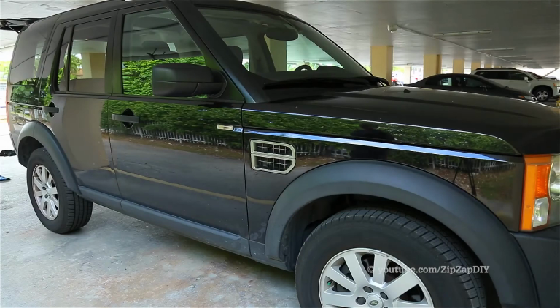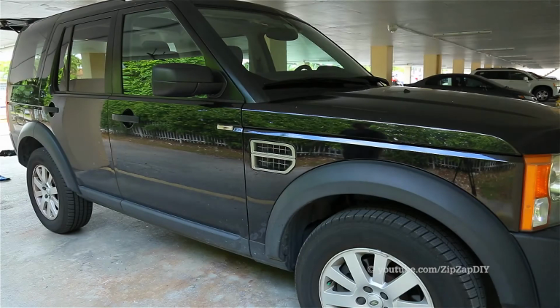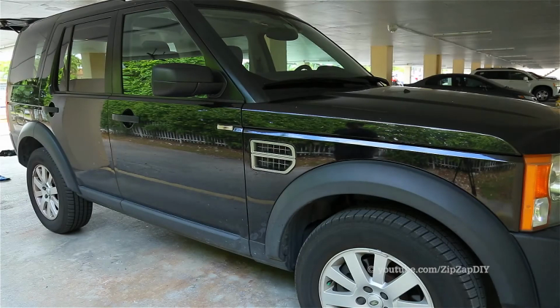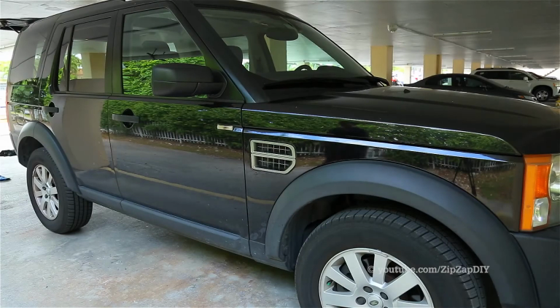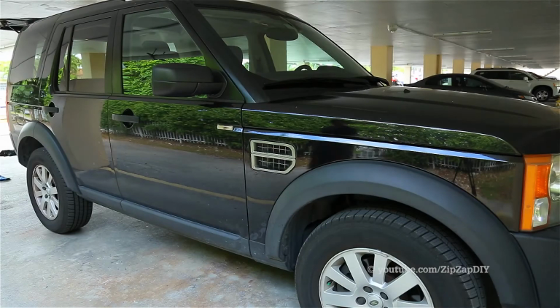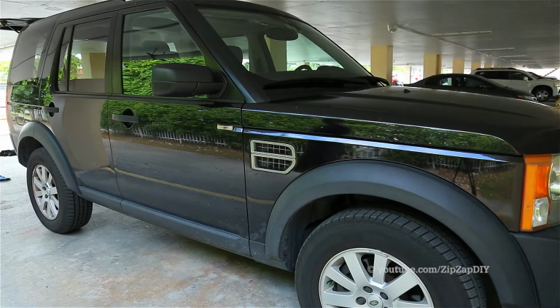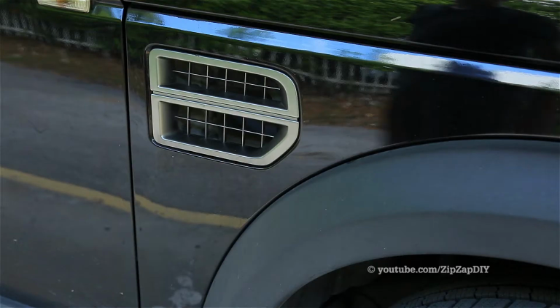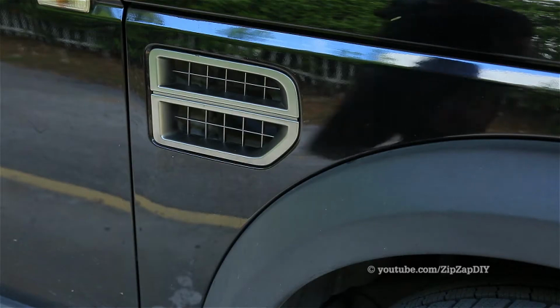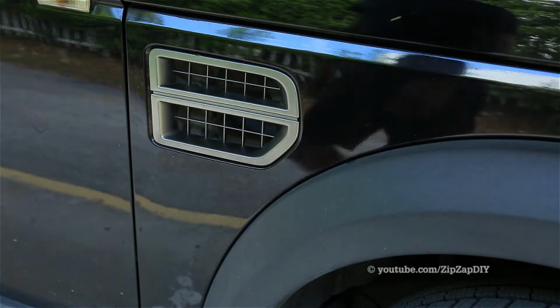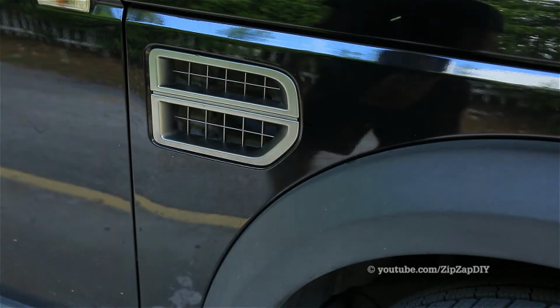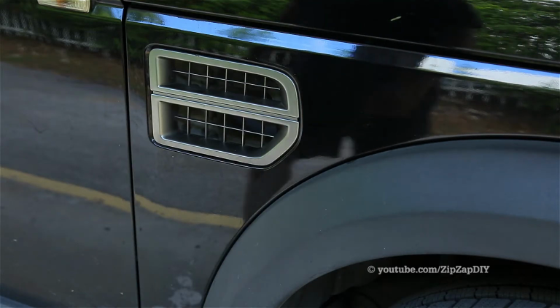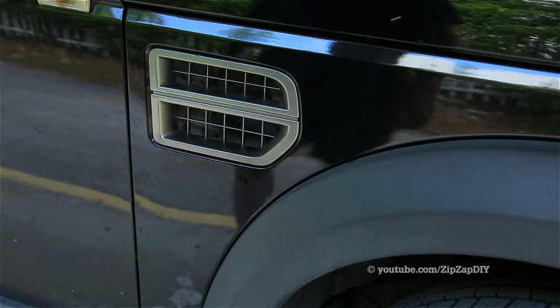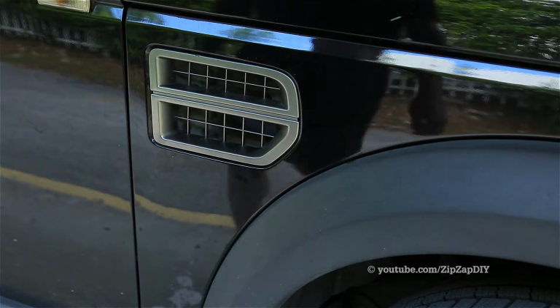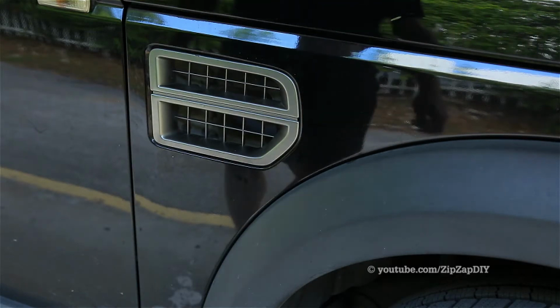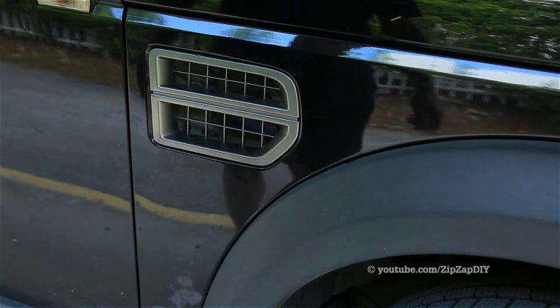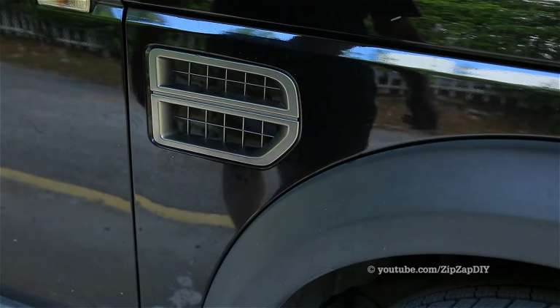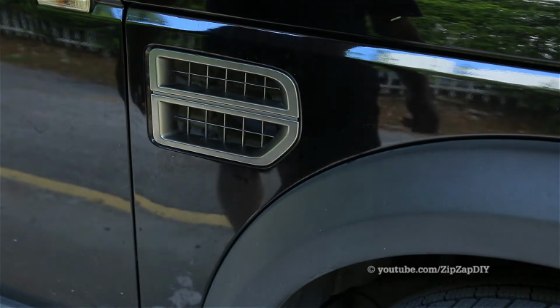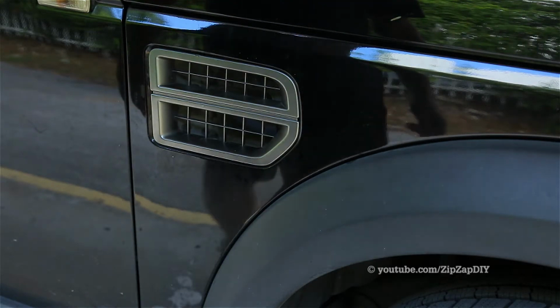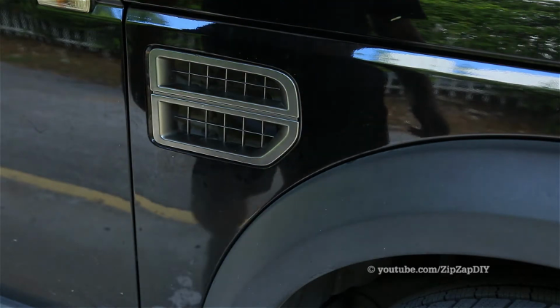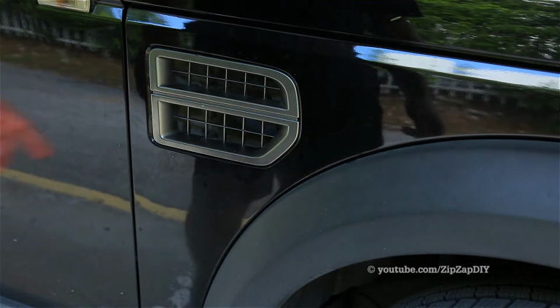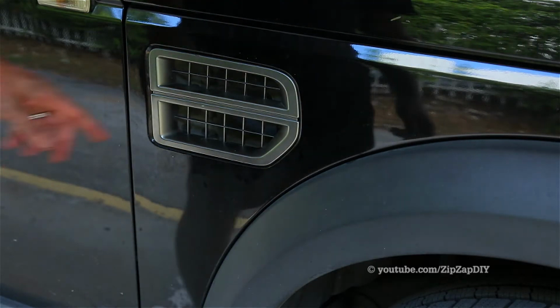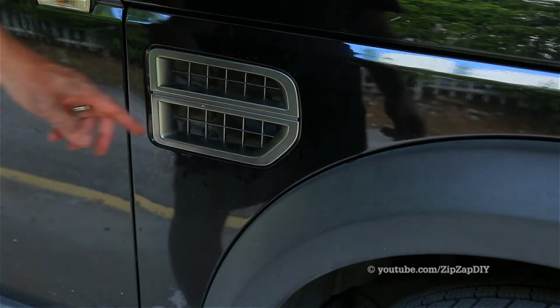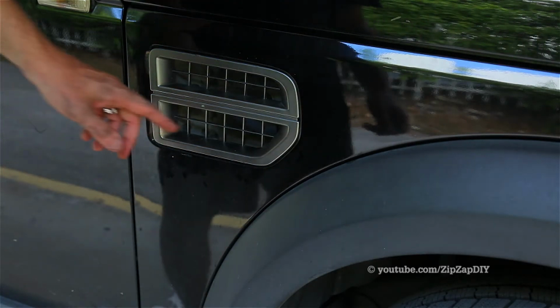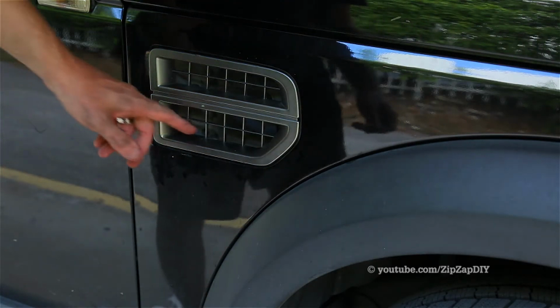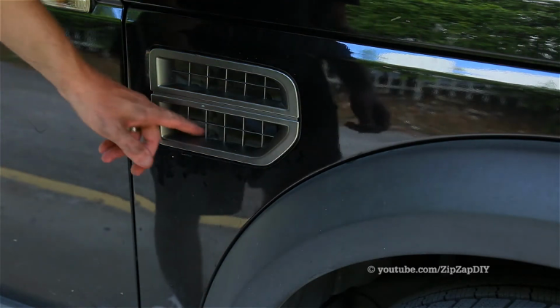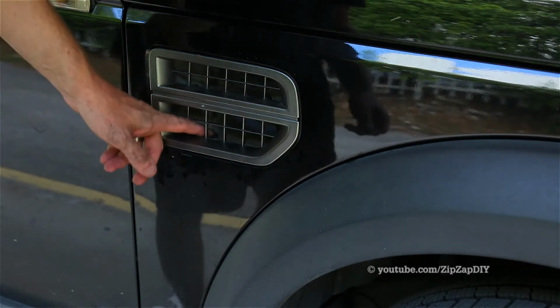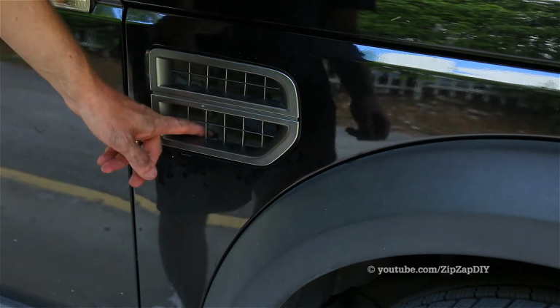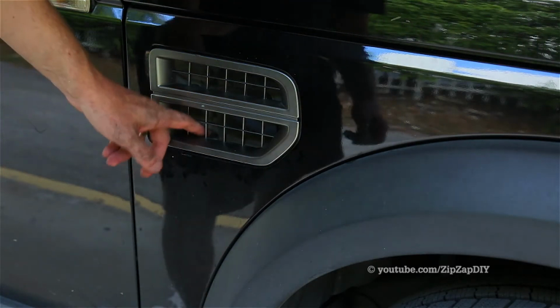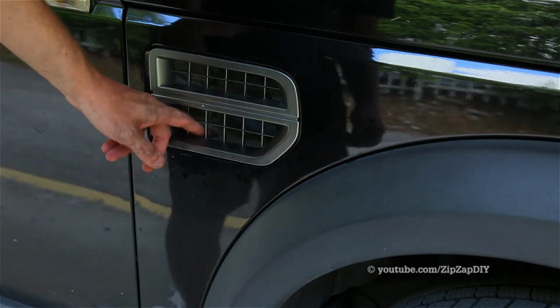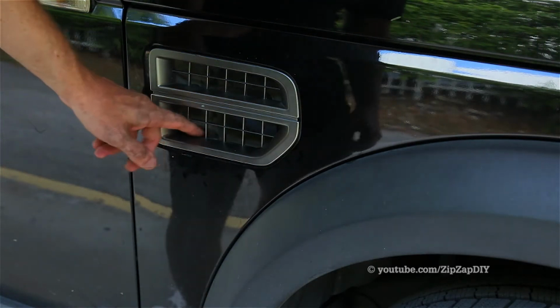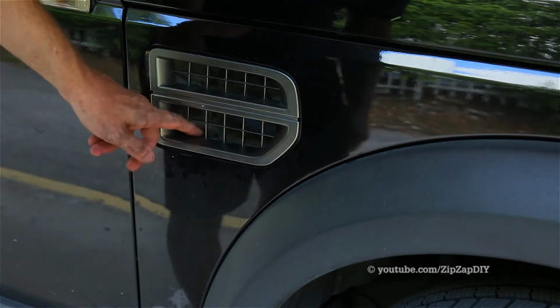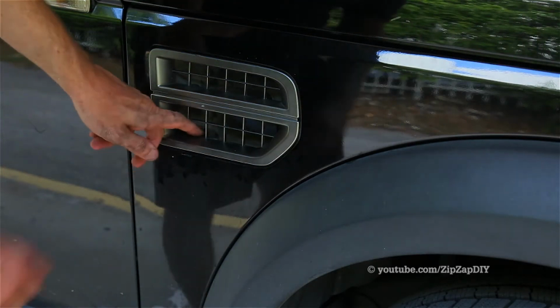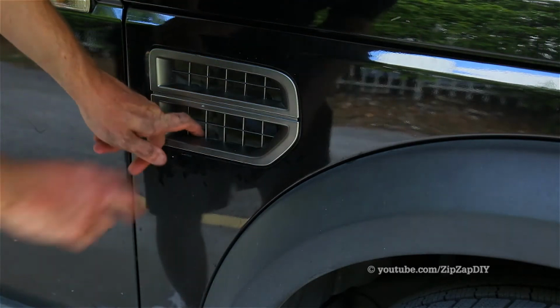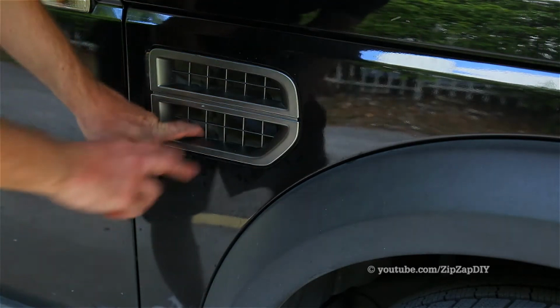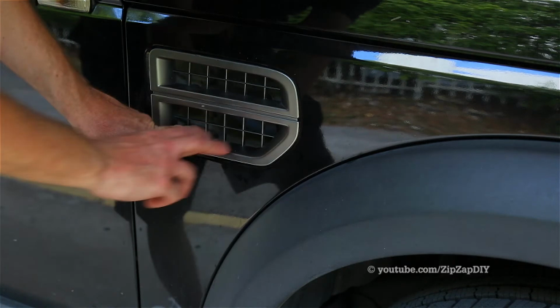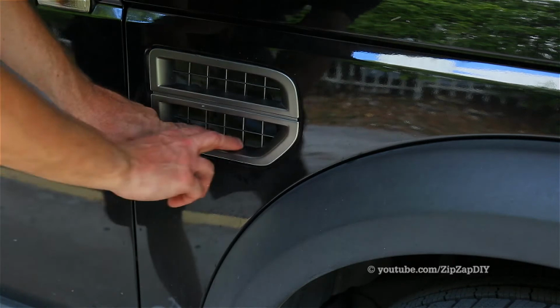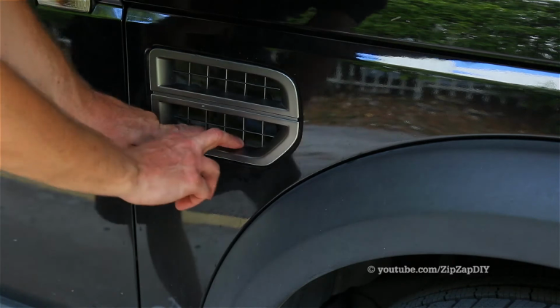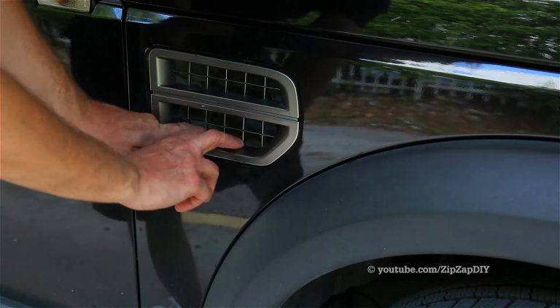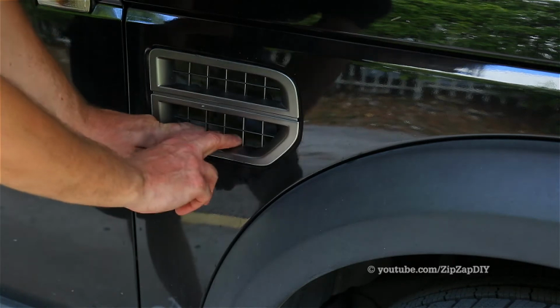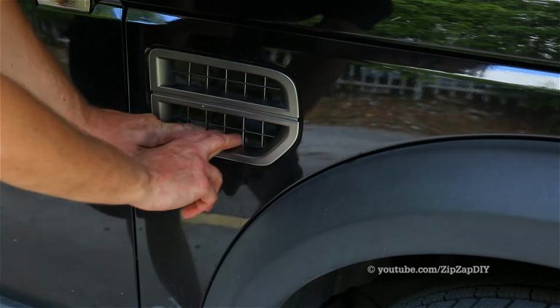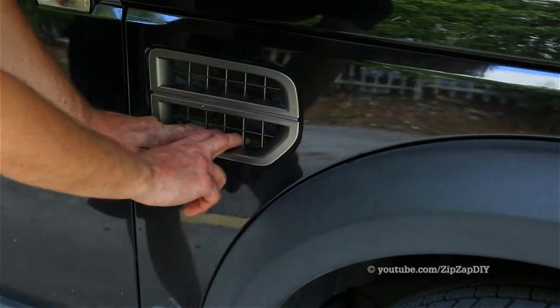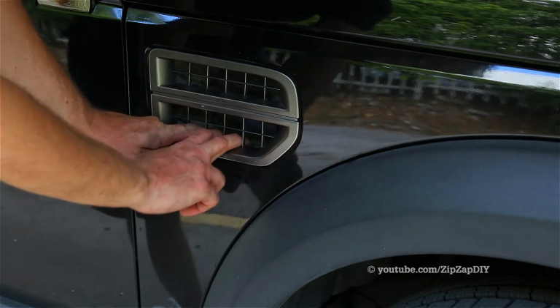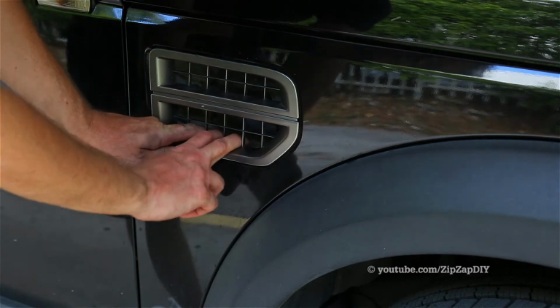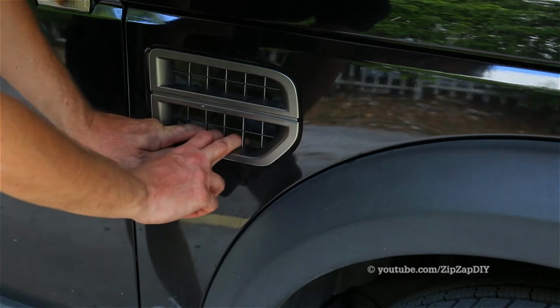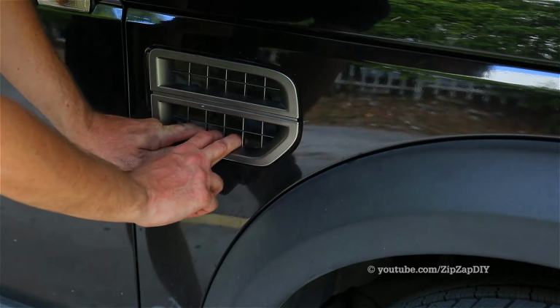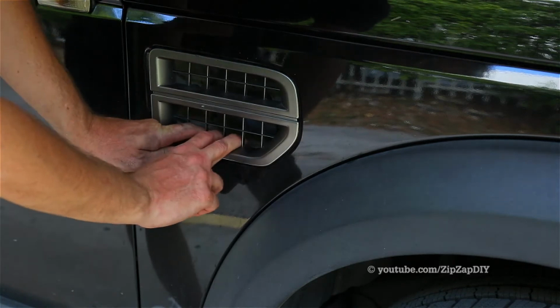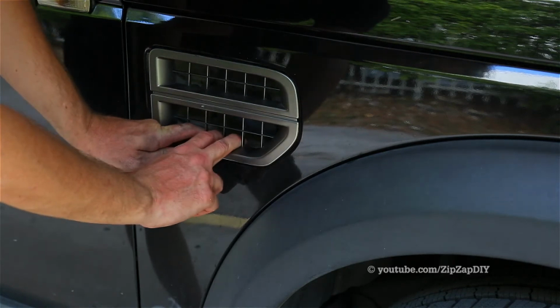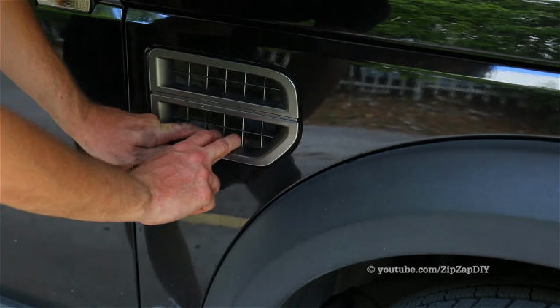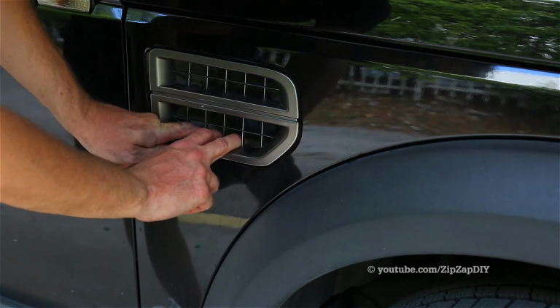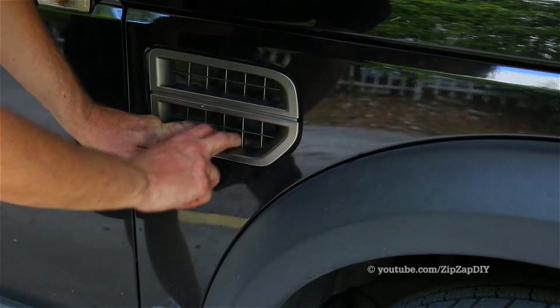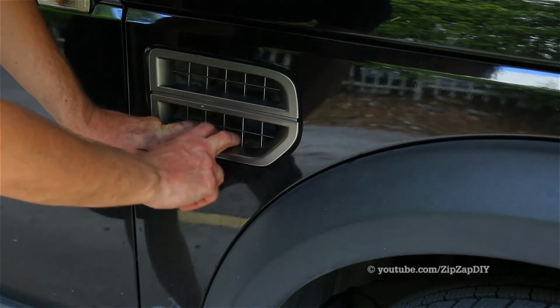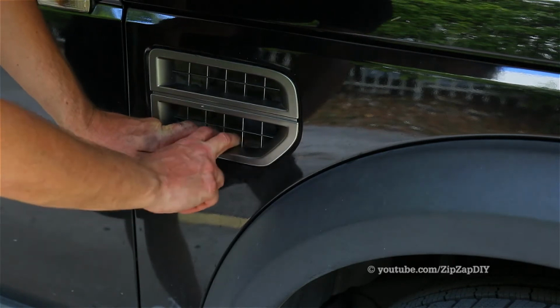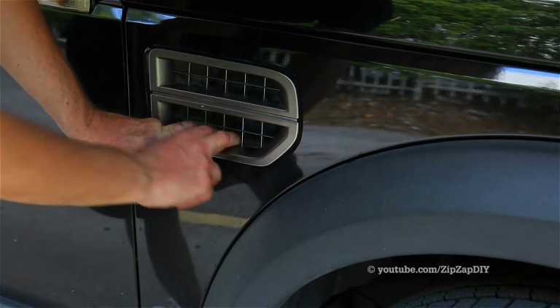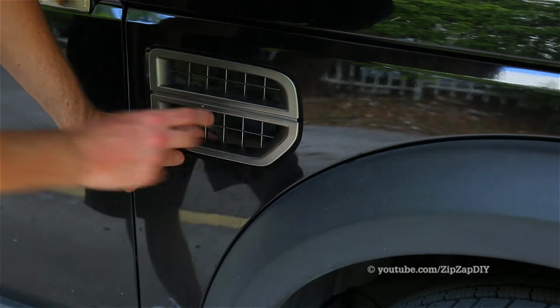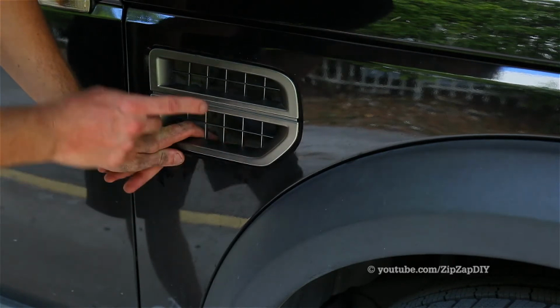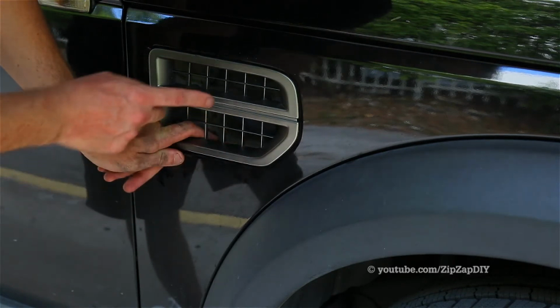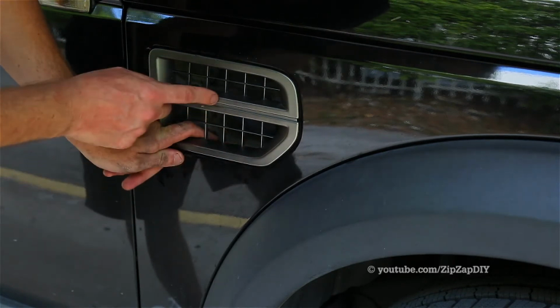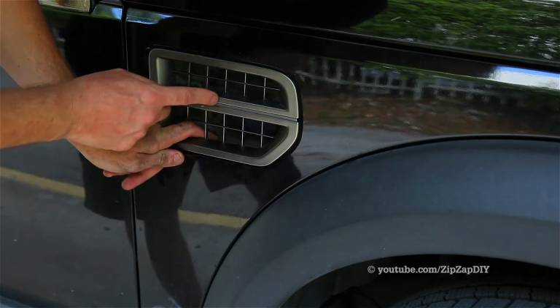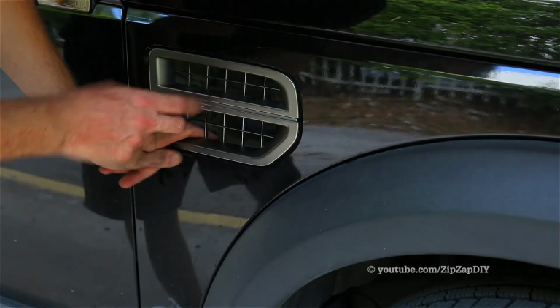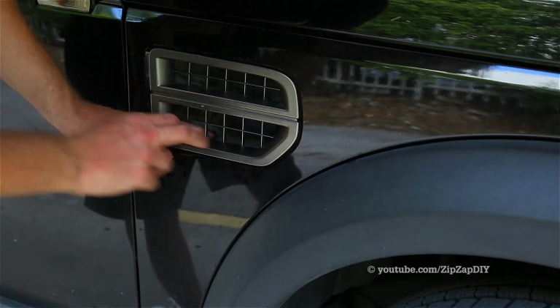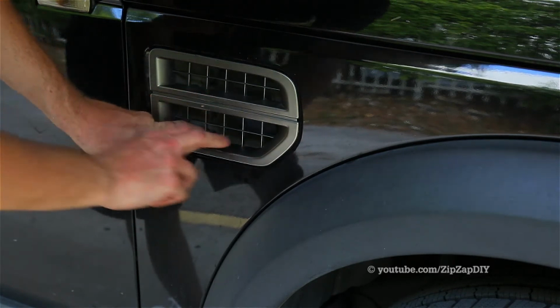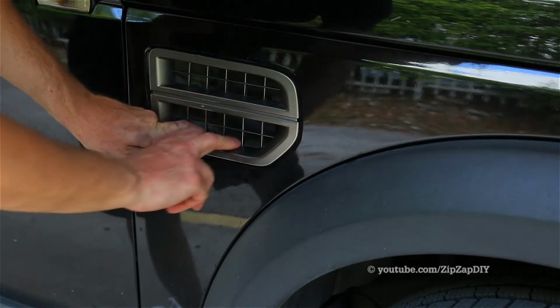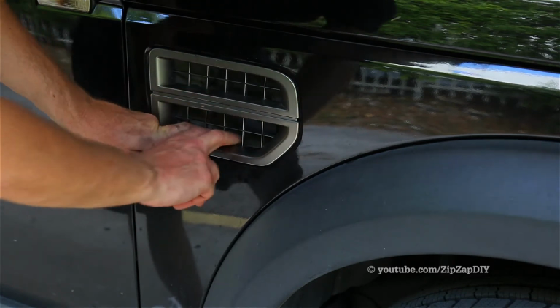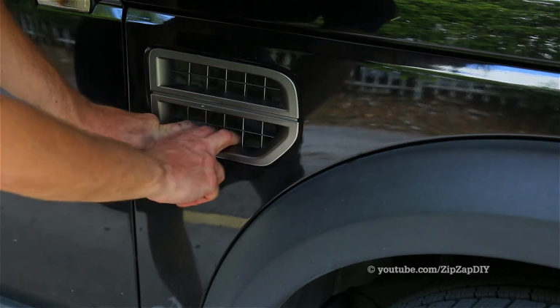This is how you remove the intake vent off of an LR3. Grab from here and pull out. Do not pull from there.